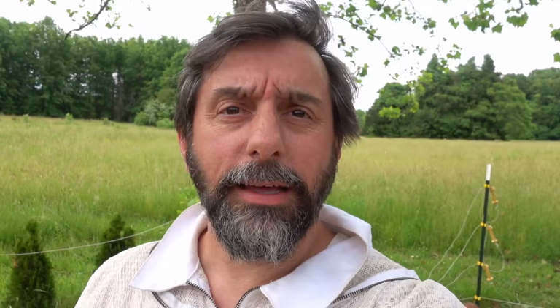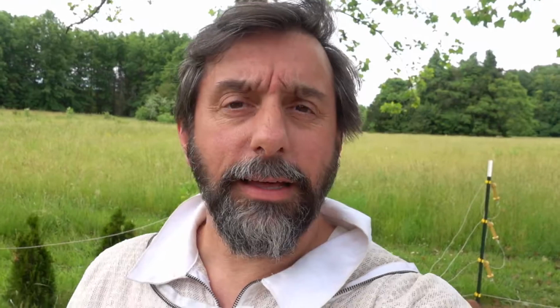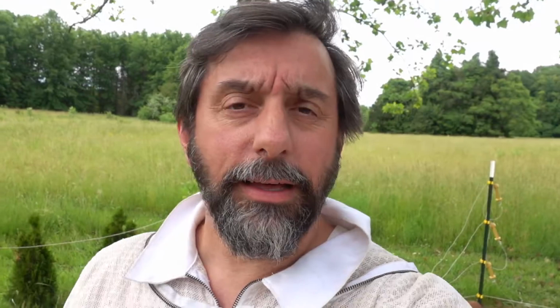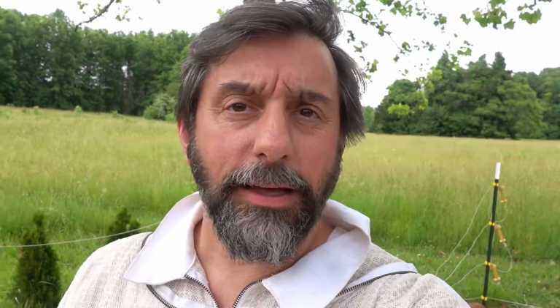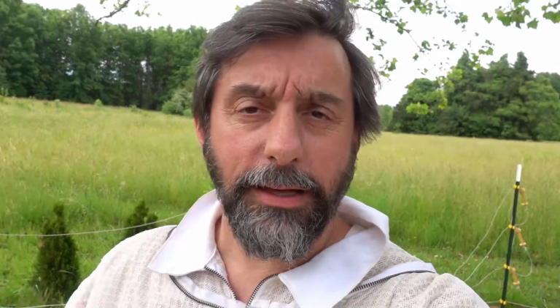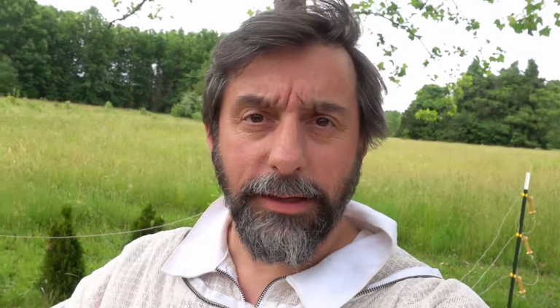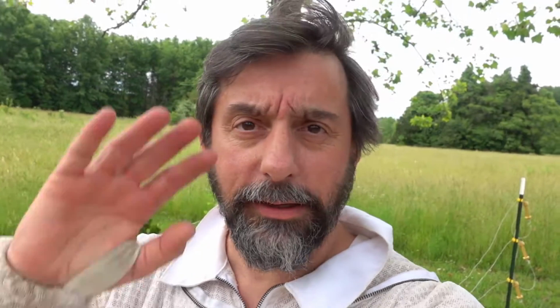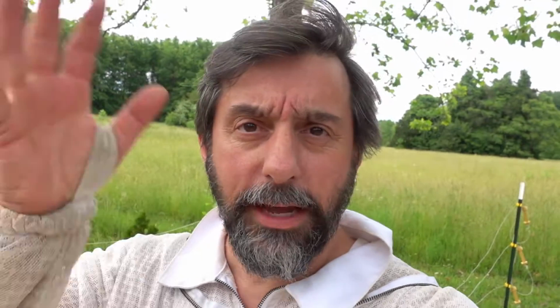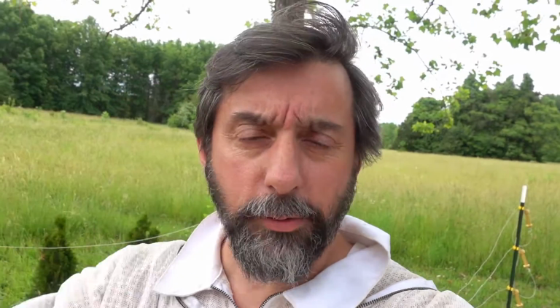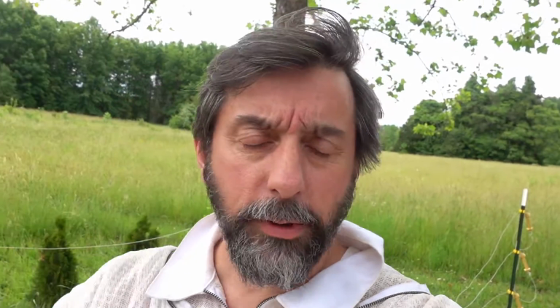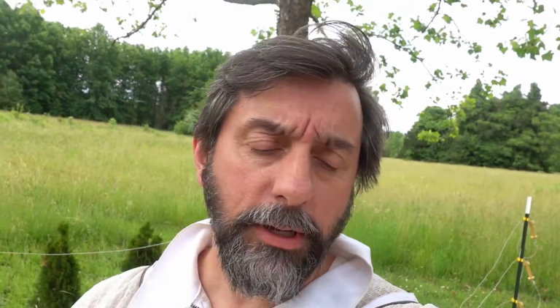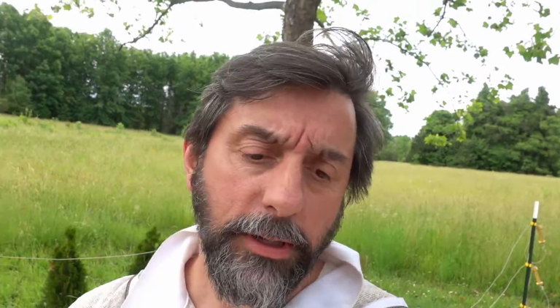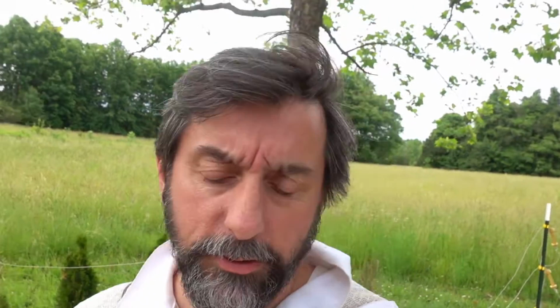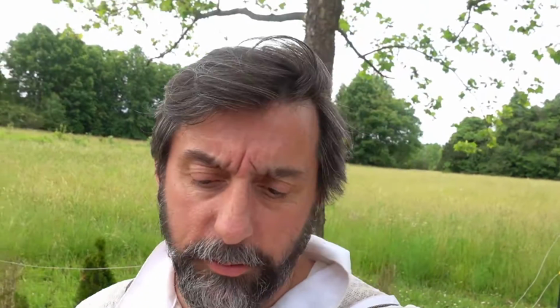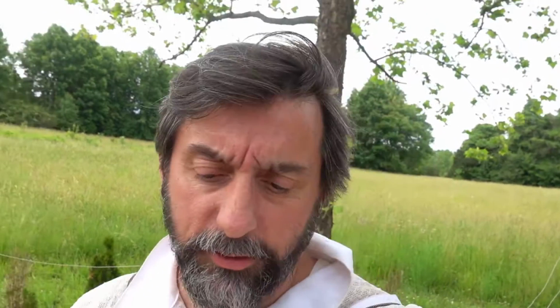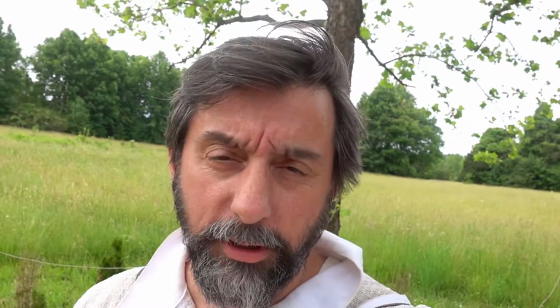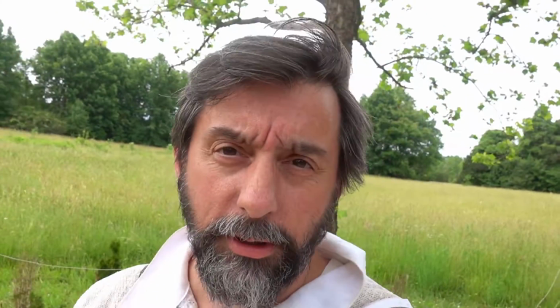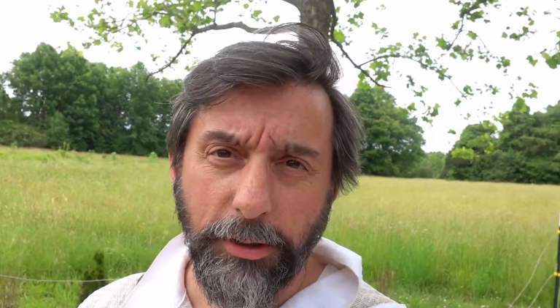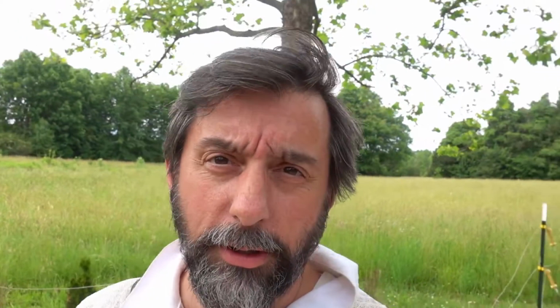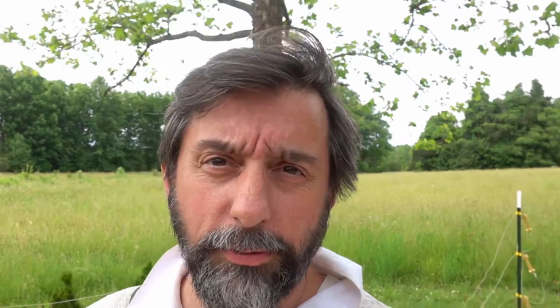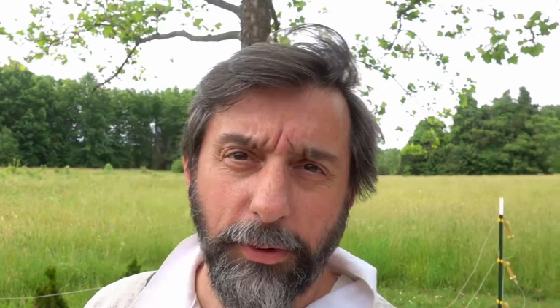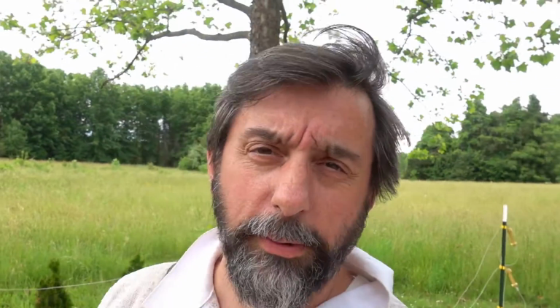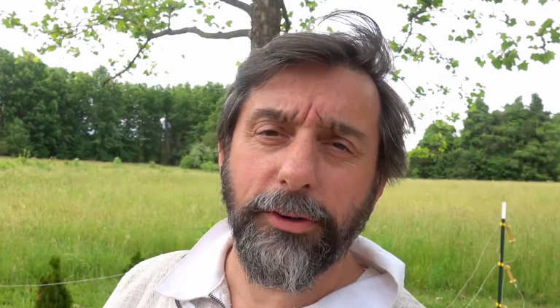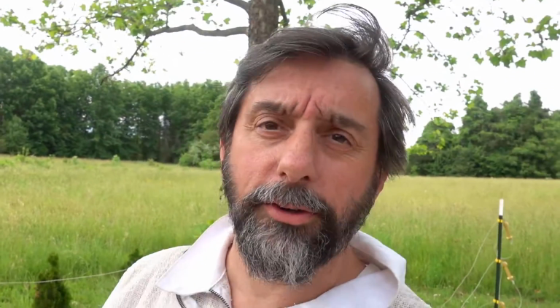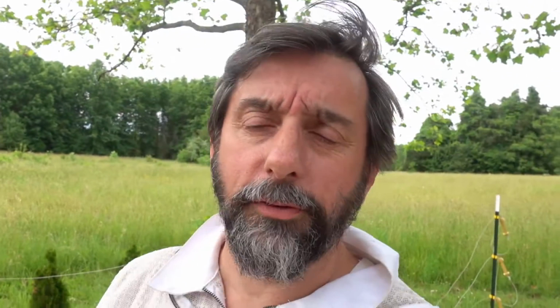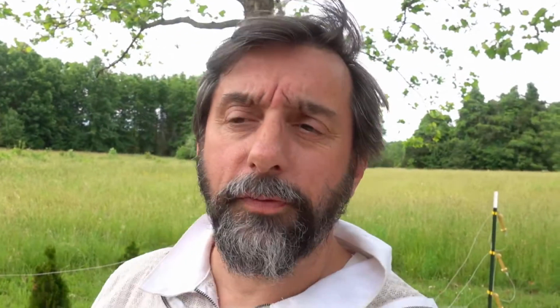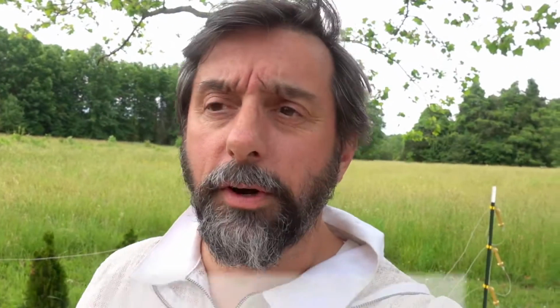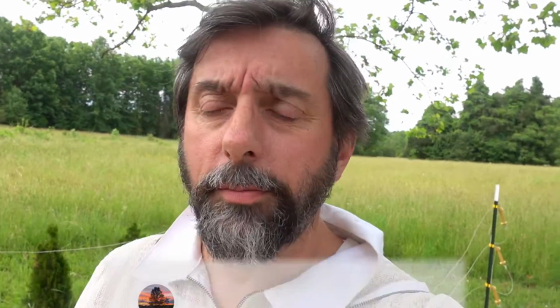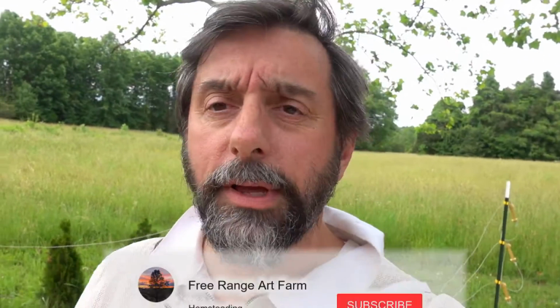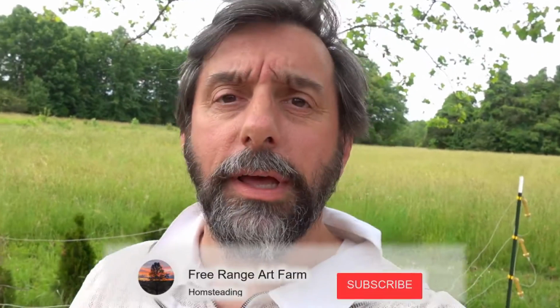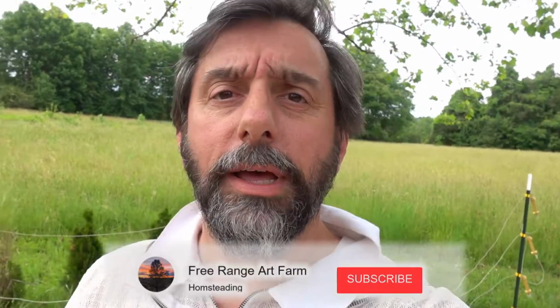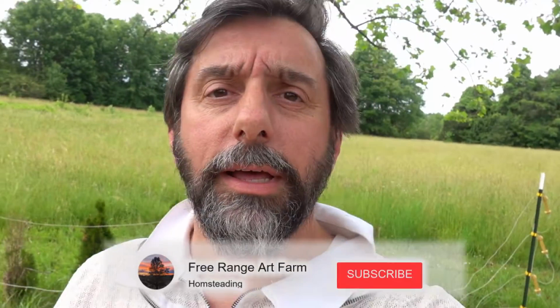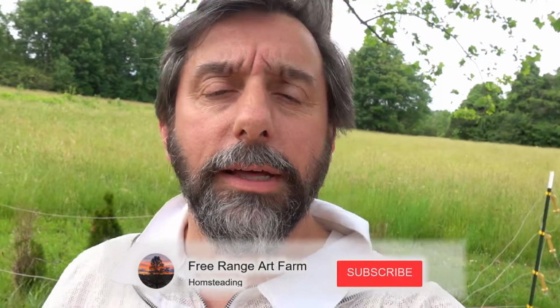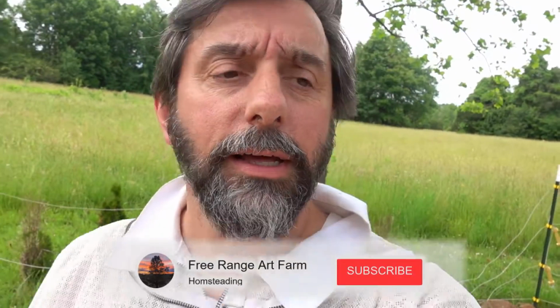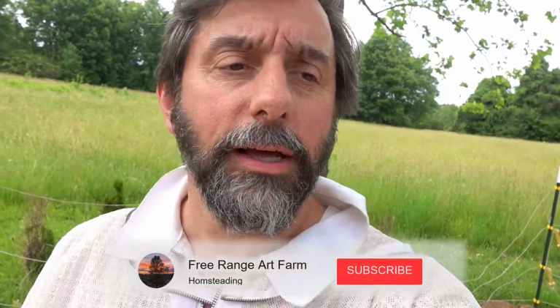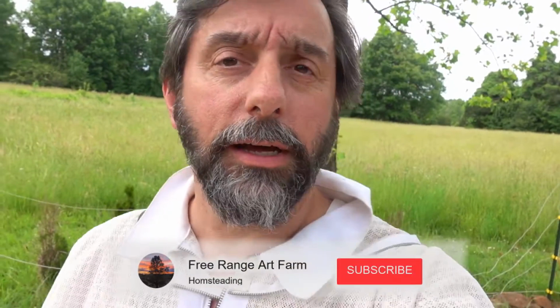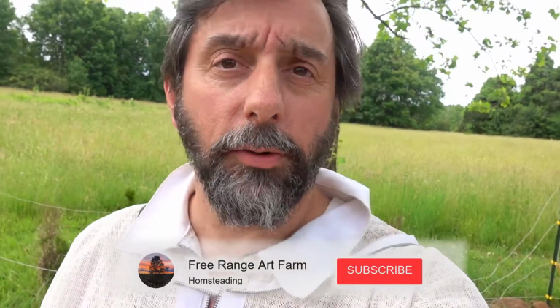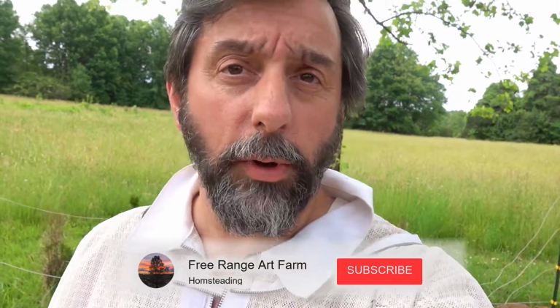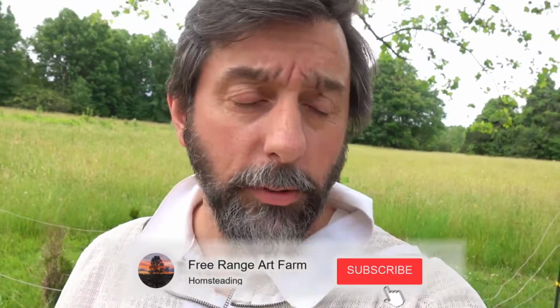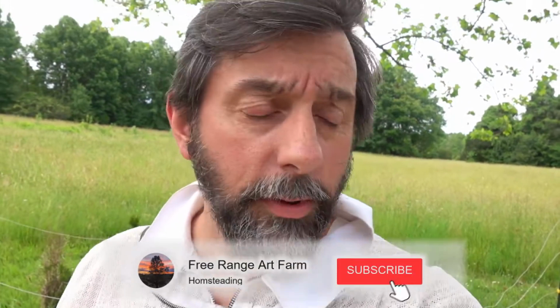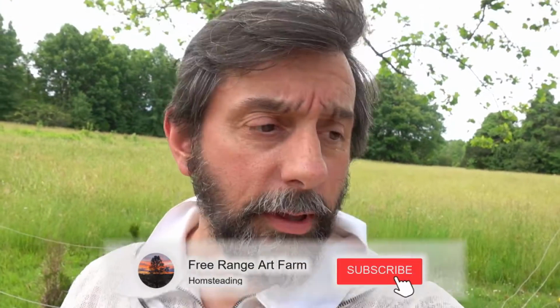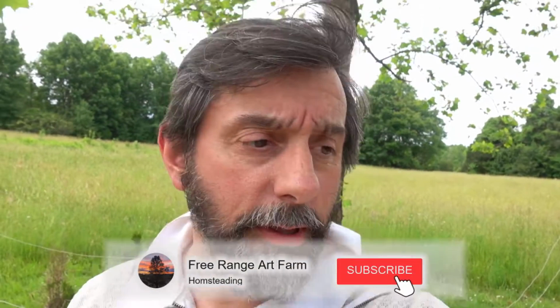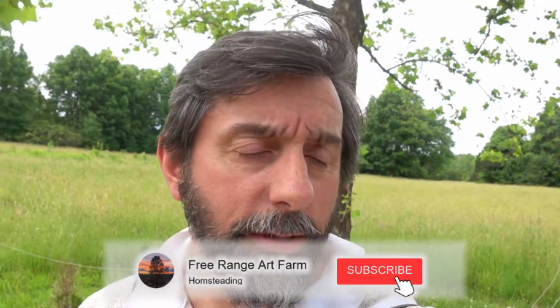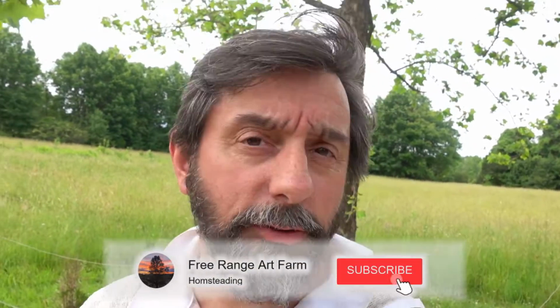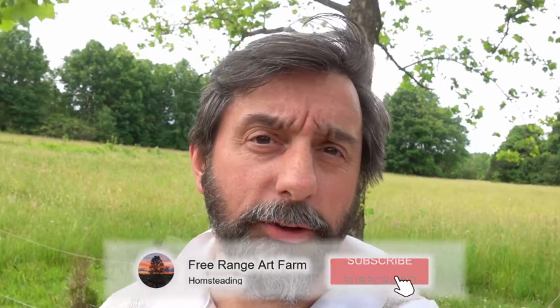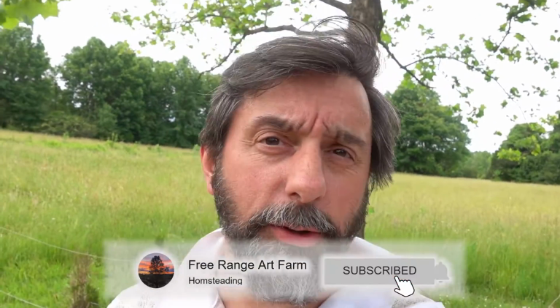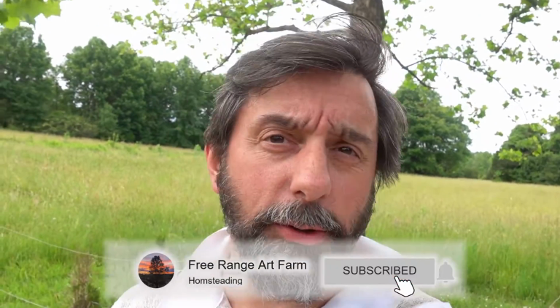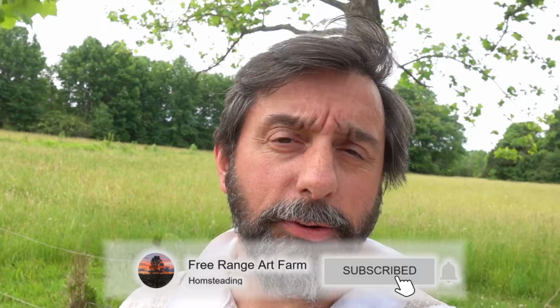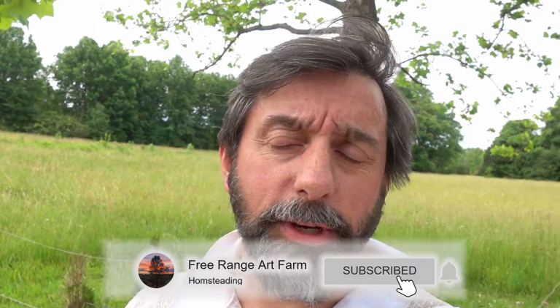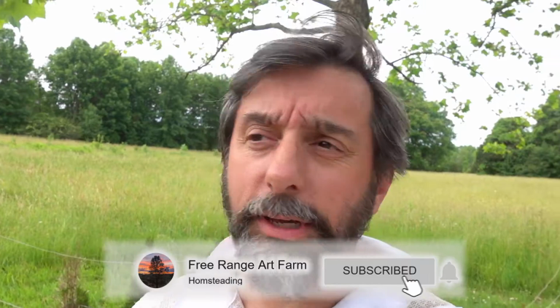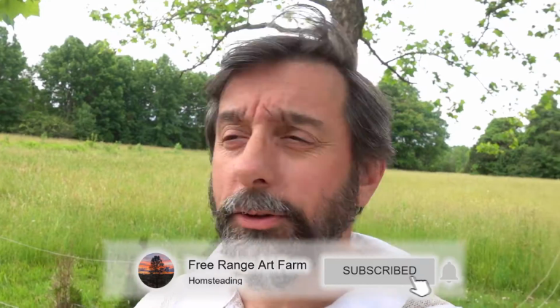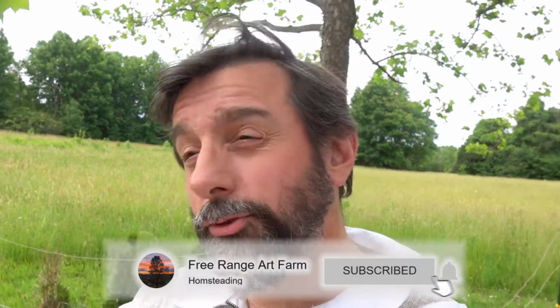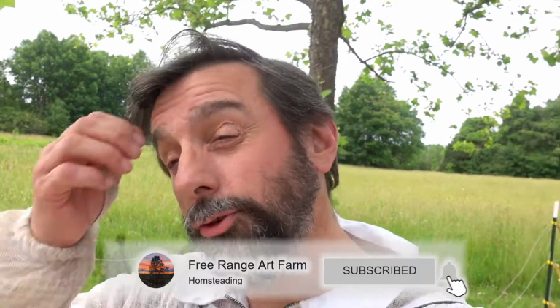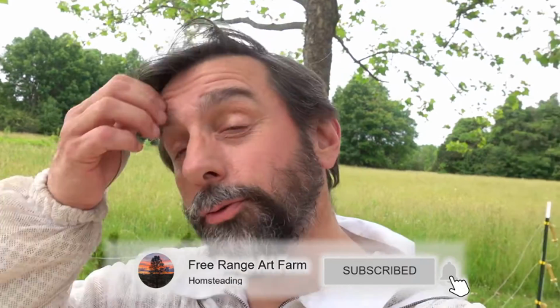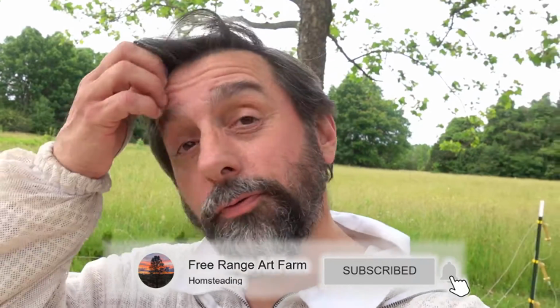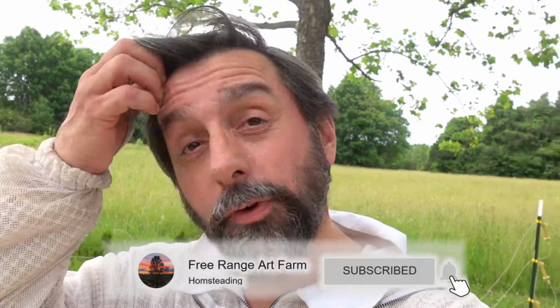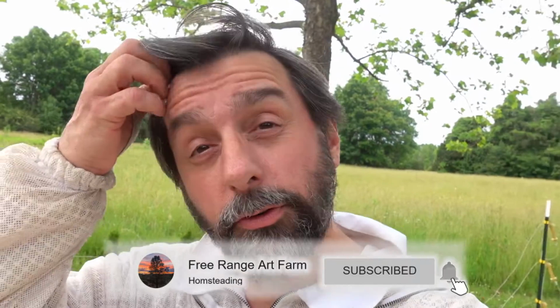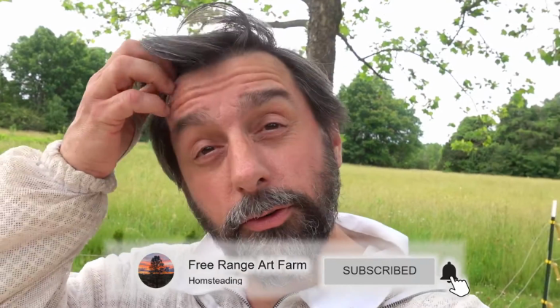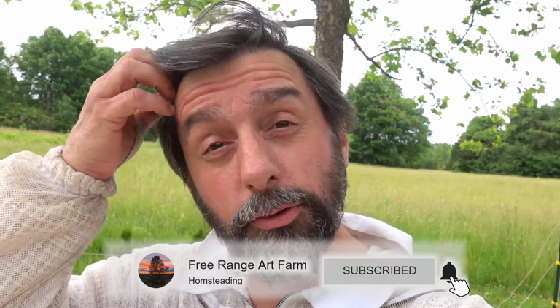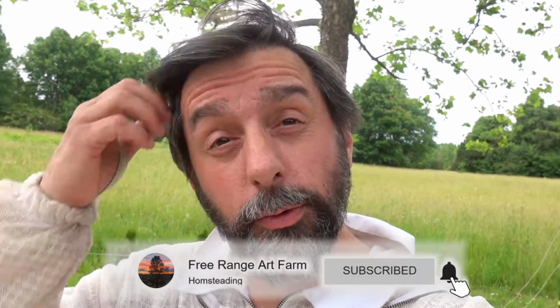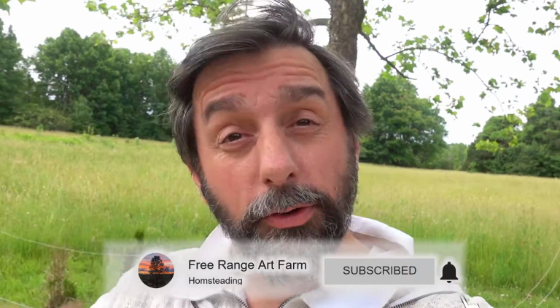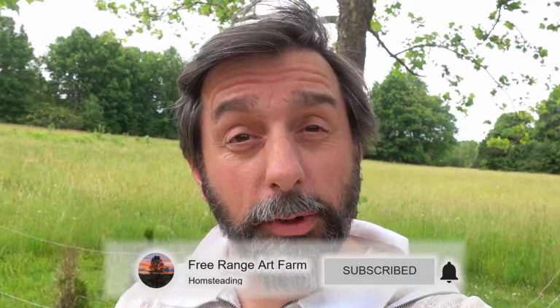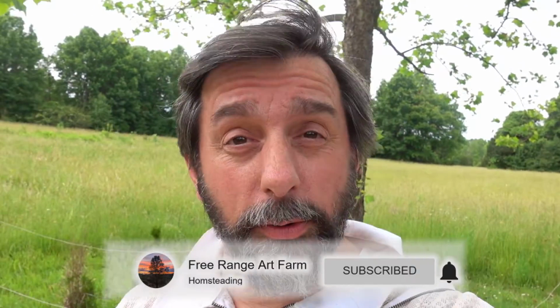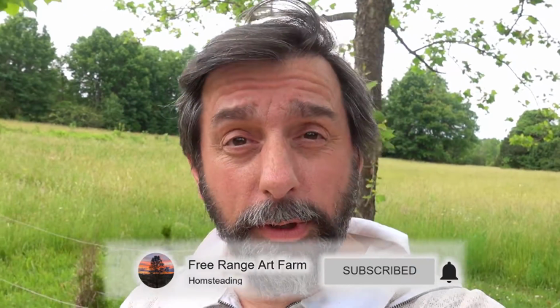Hey everyone, Thomas here at Free Range Art Farm. Welcome. Today is June 1st, 2021.